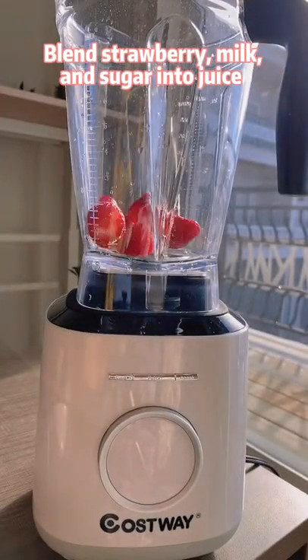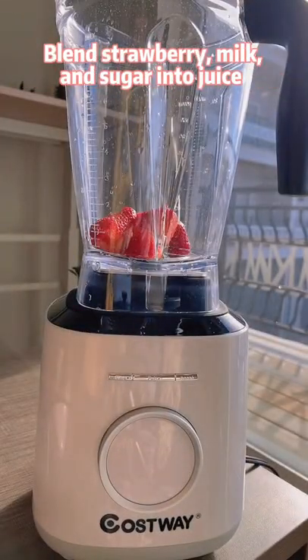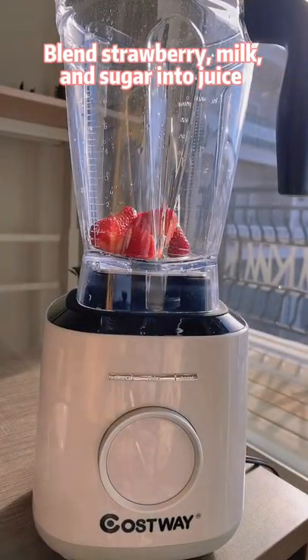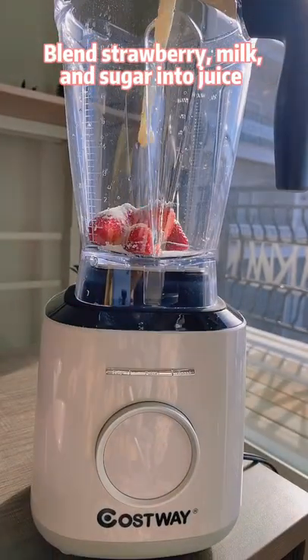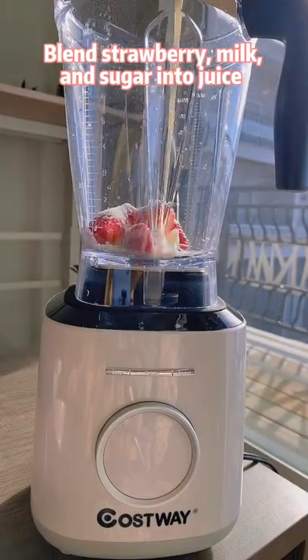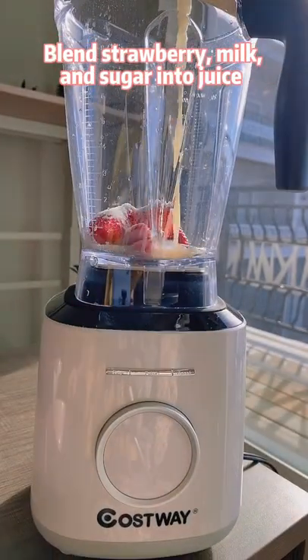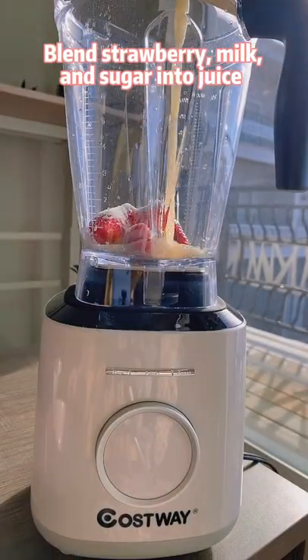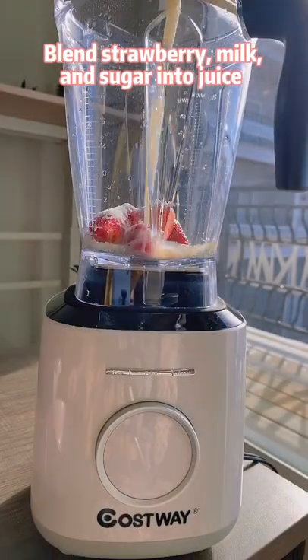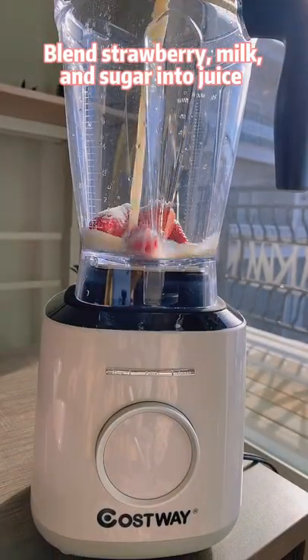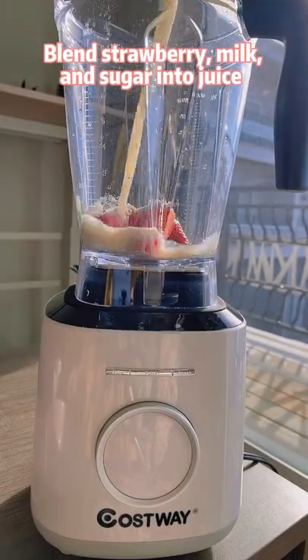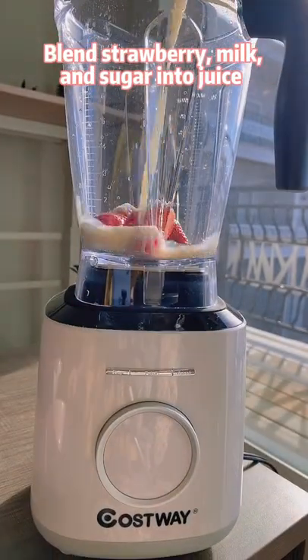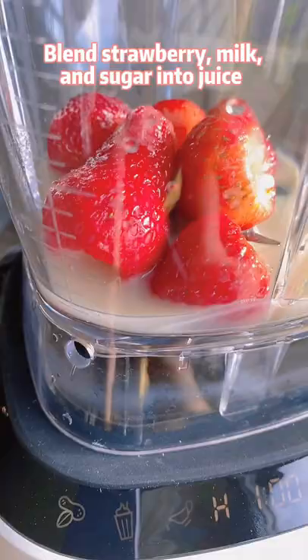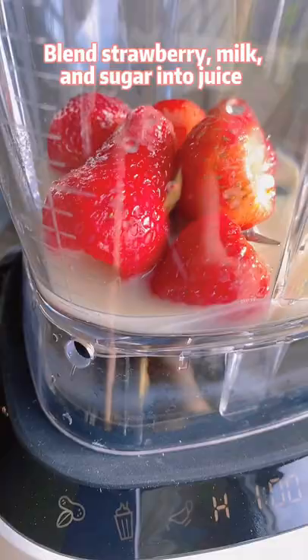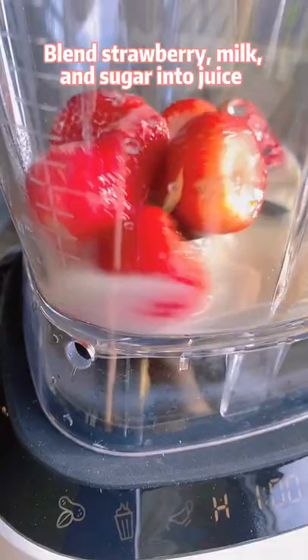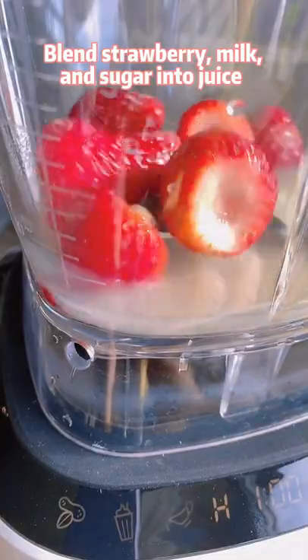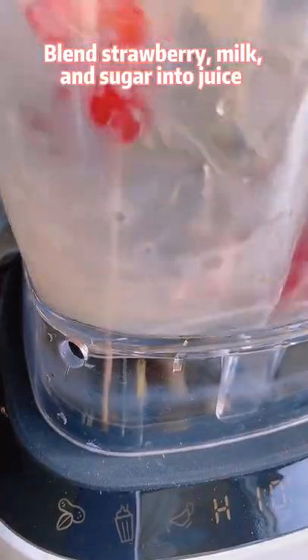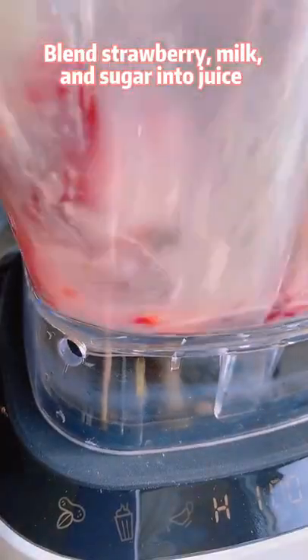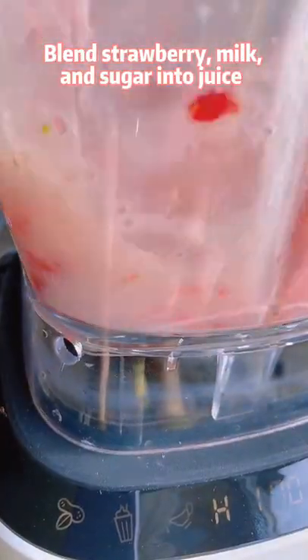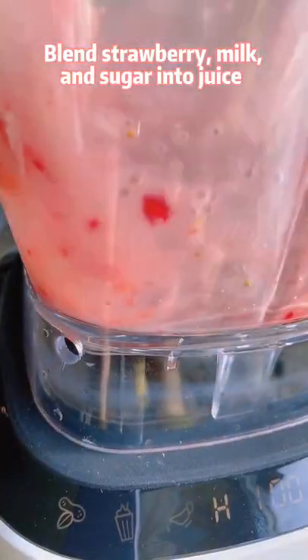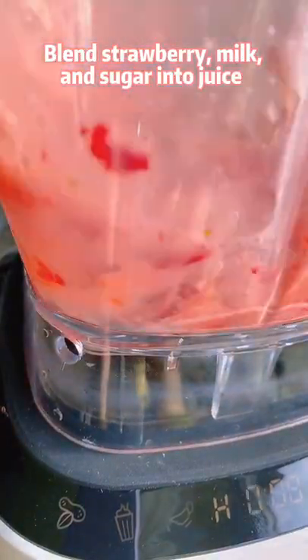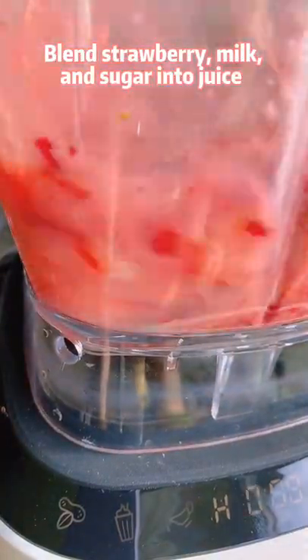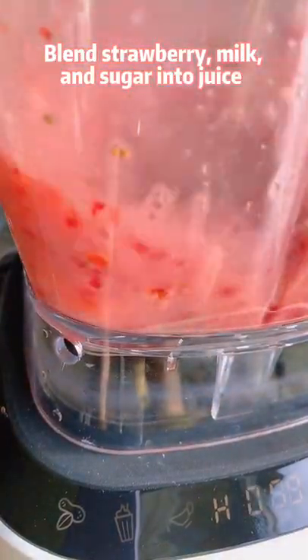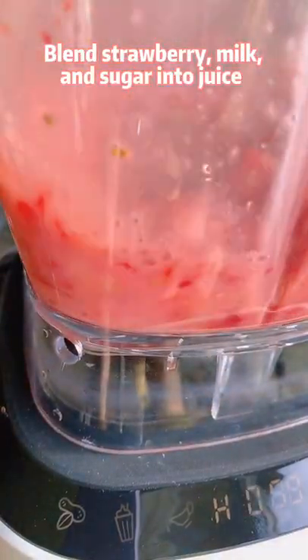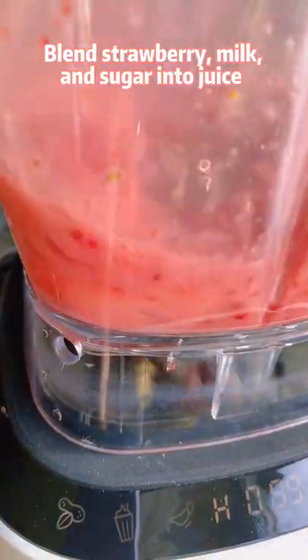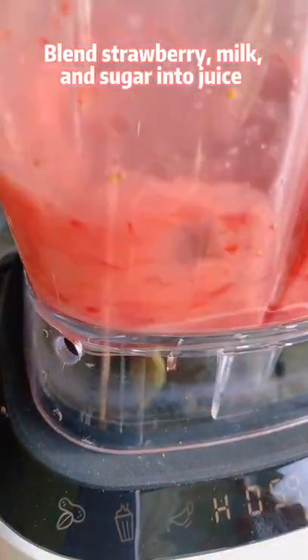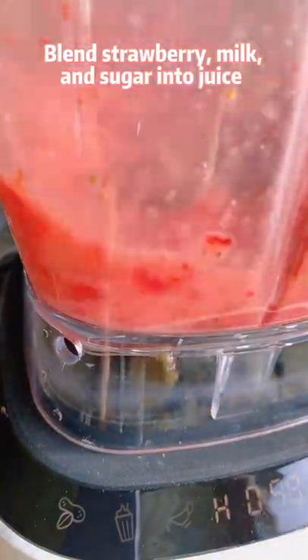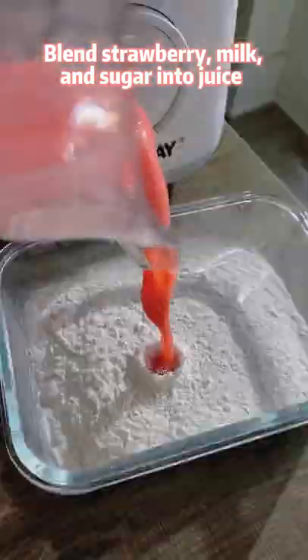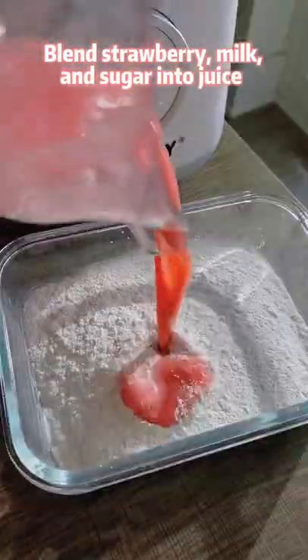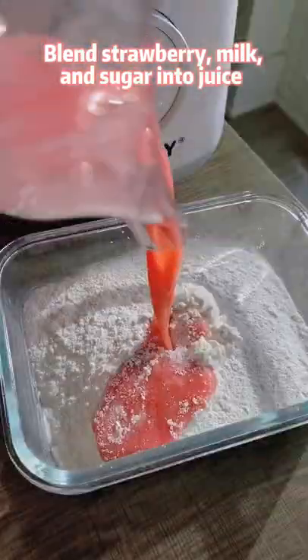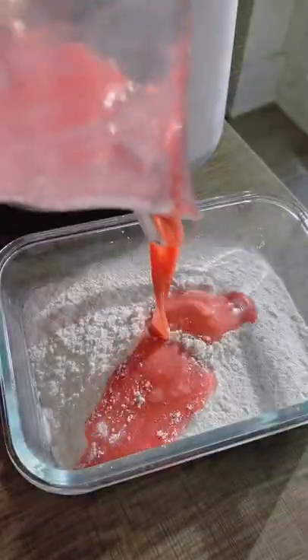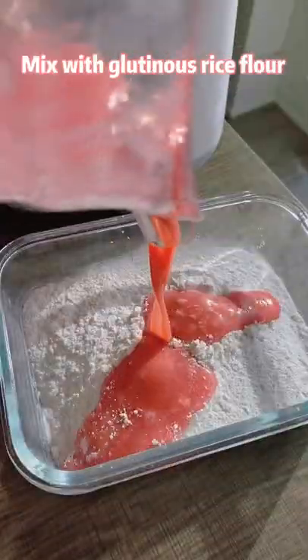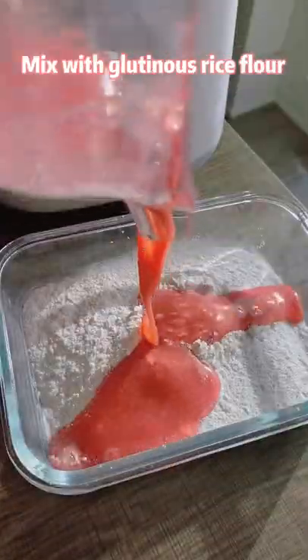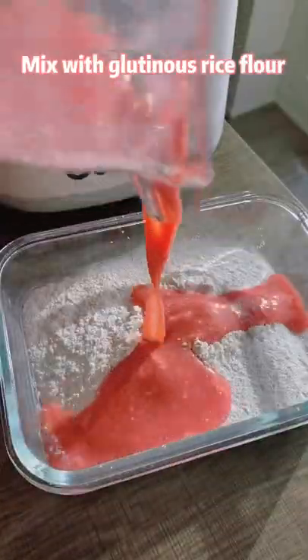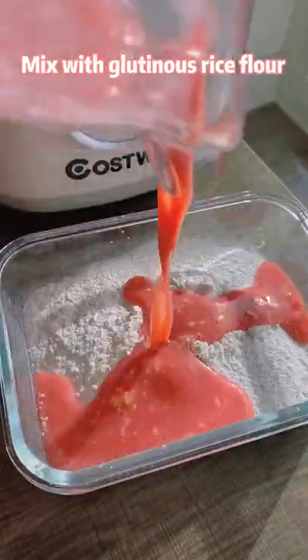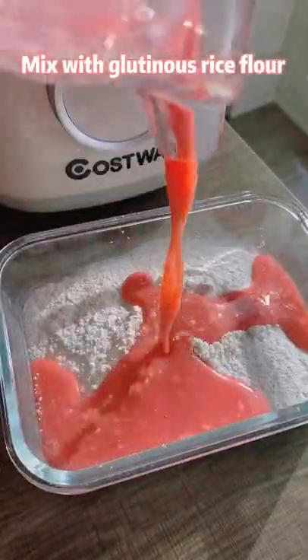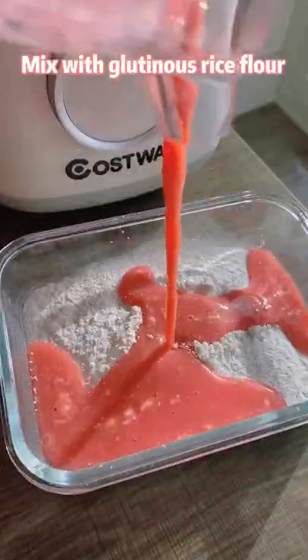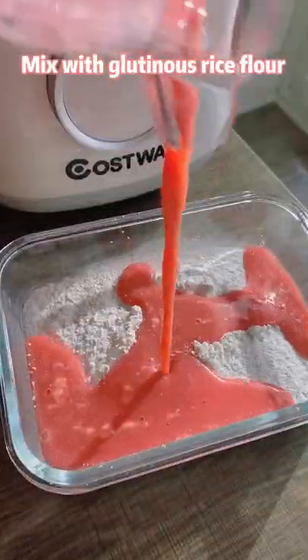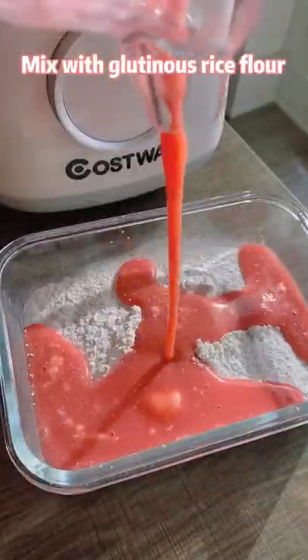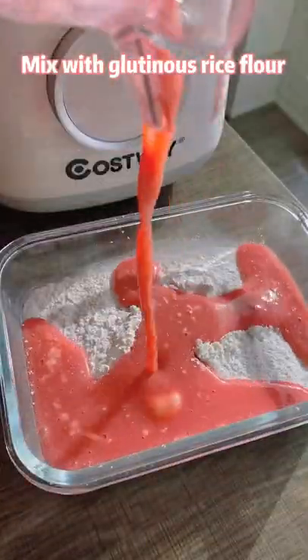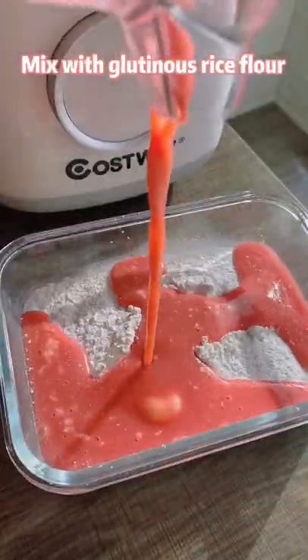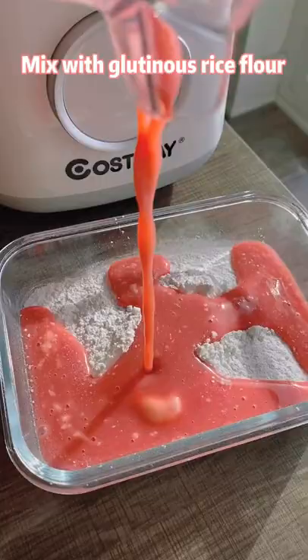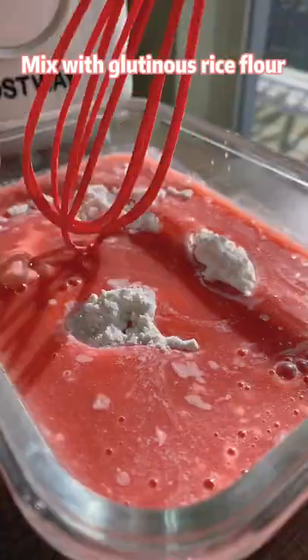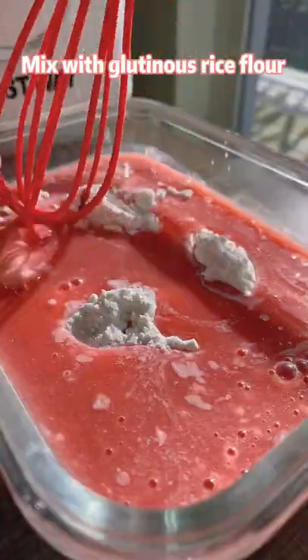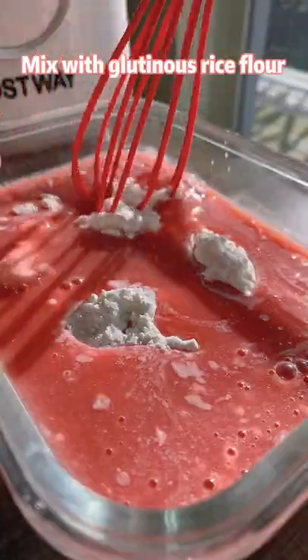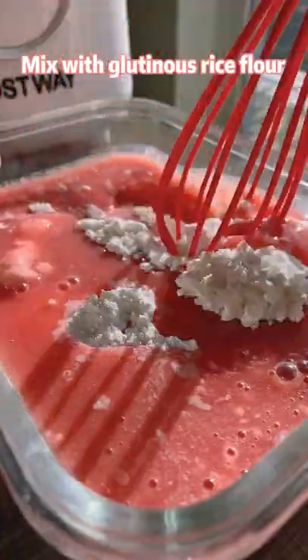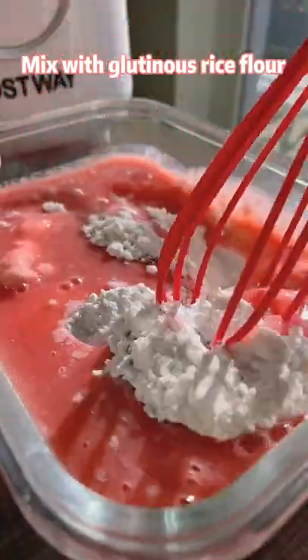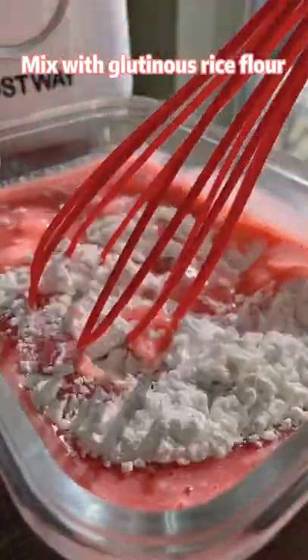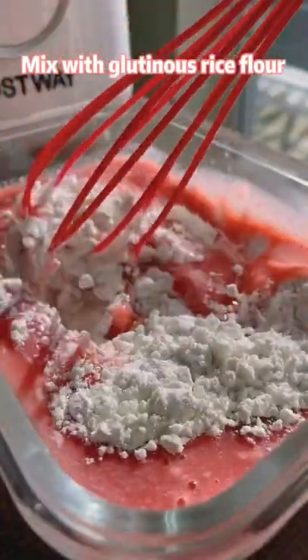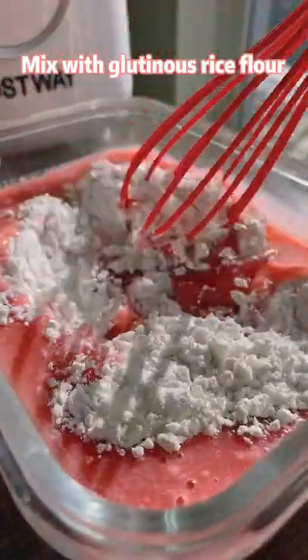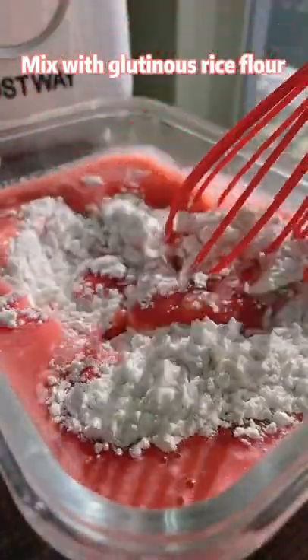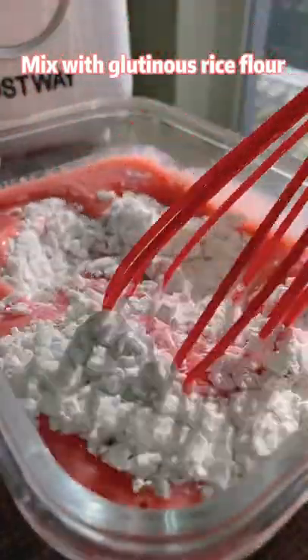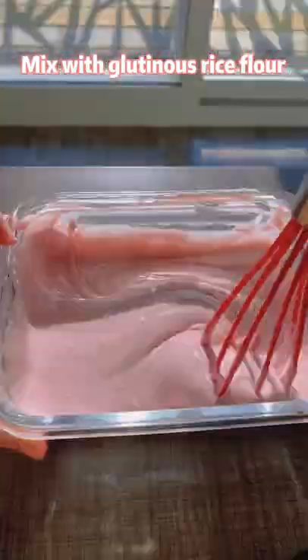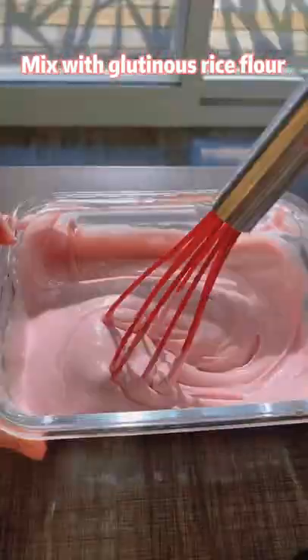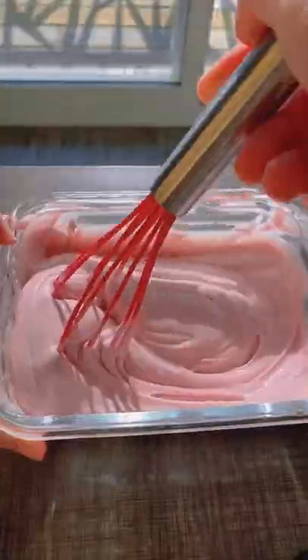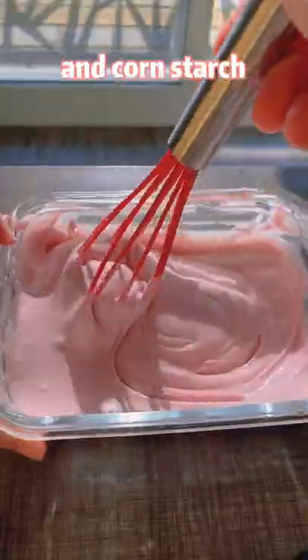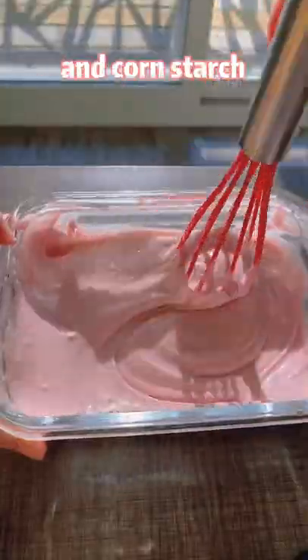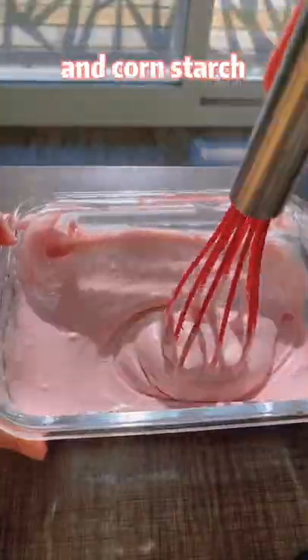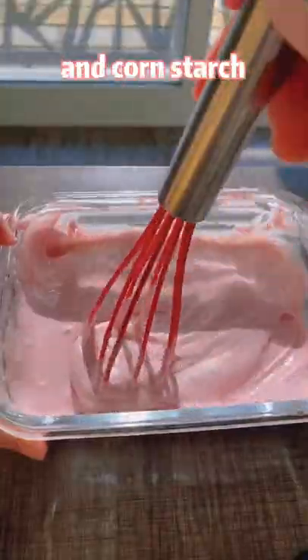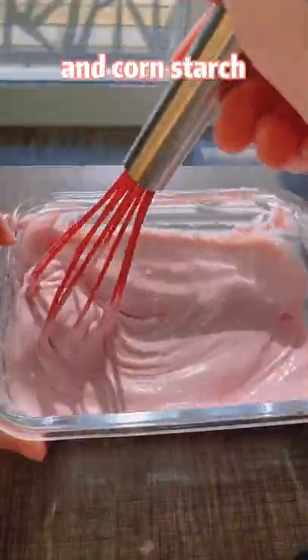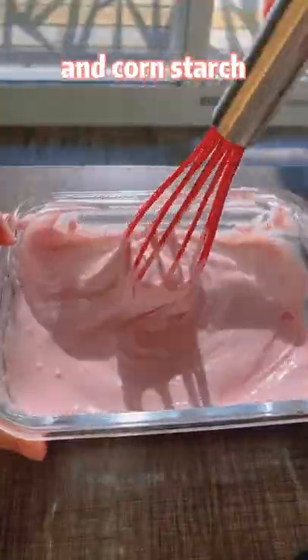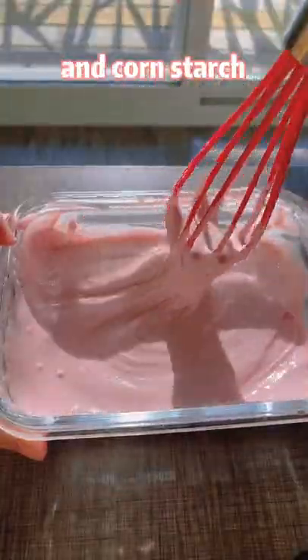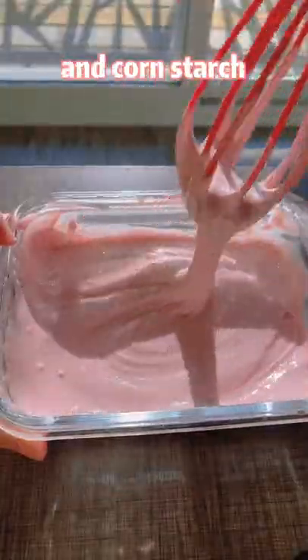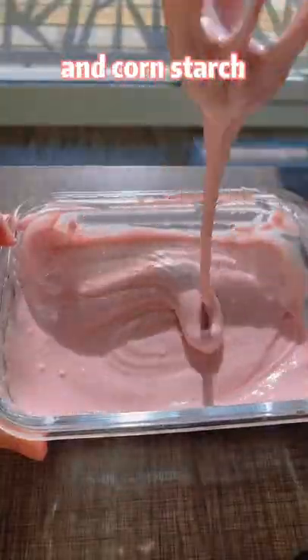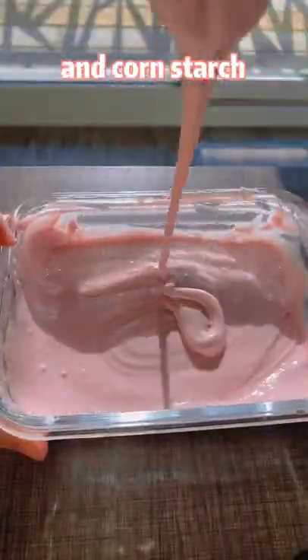Blend the strawberry, milk, and sugar into juice. Mix with glutinous rice flour and cornstarch.